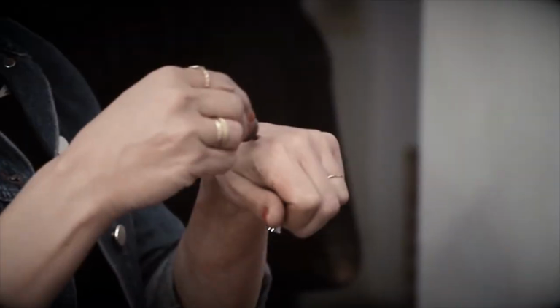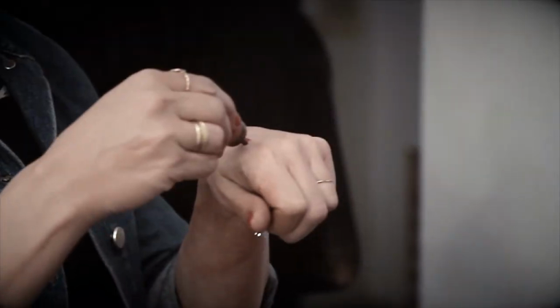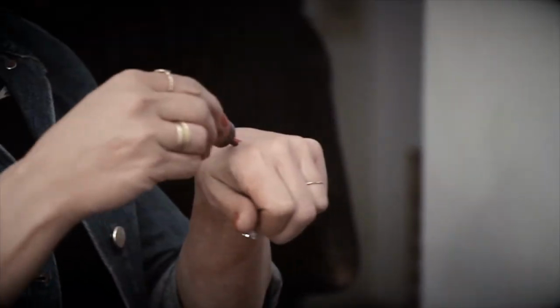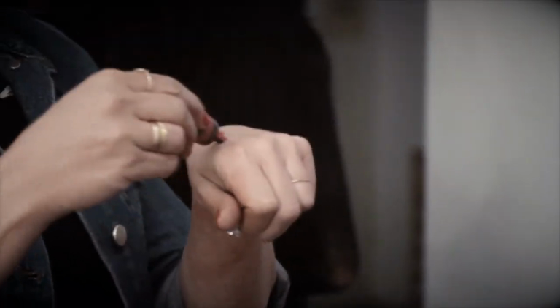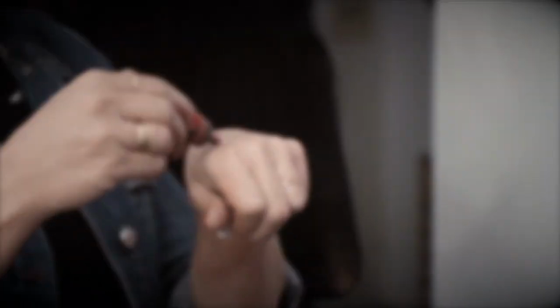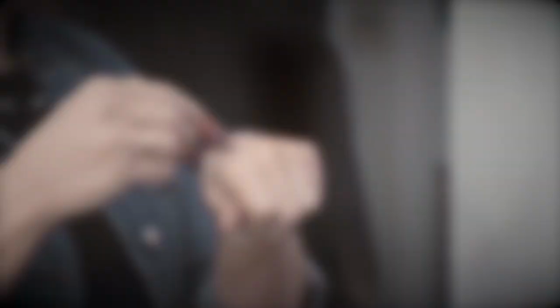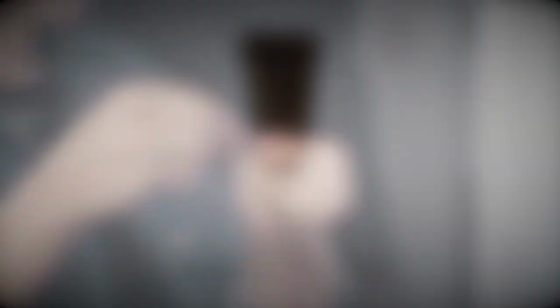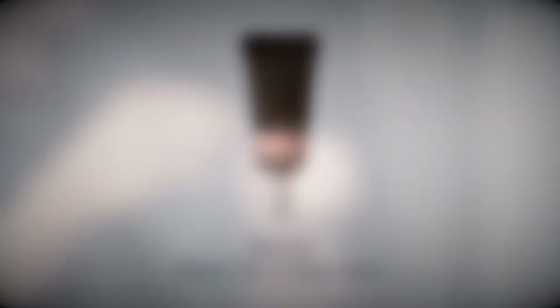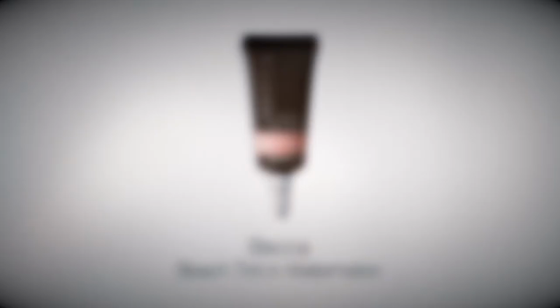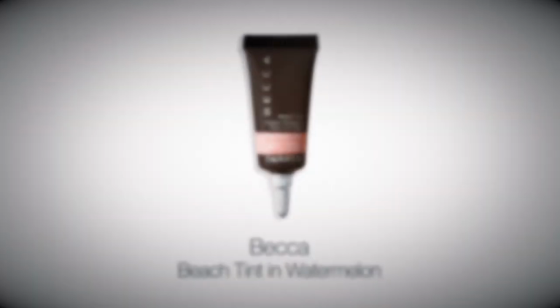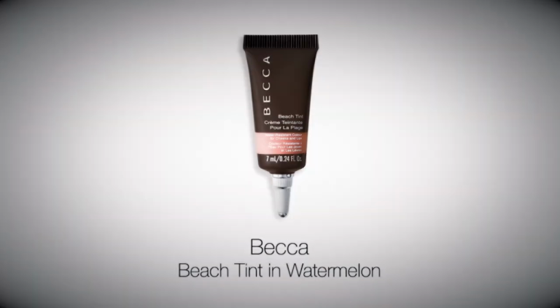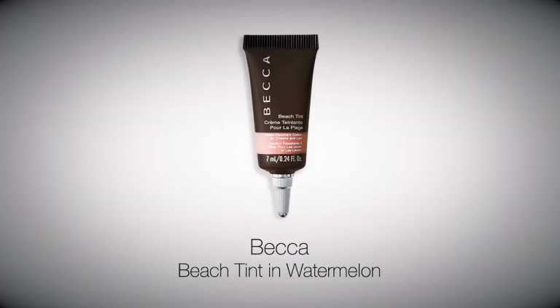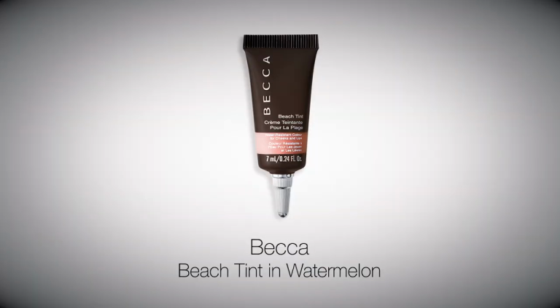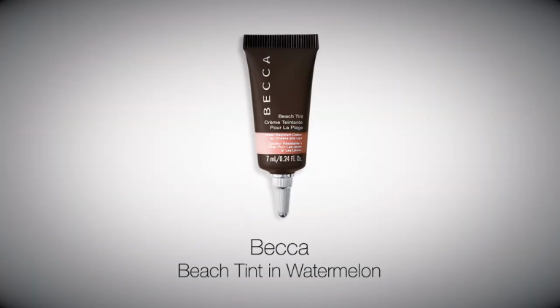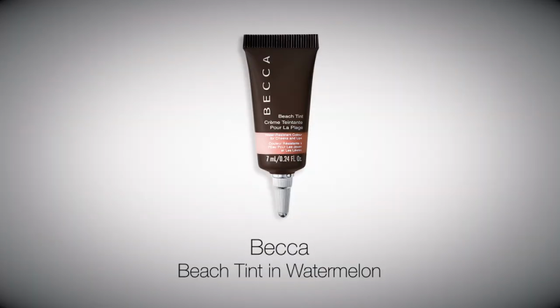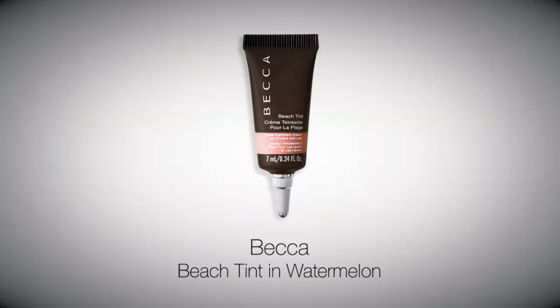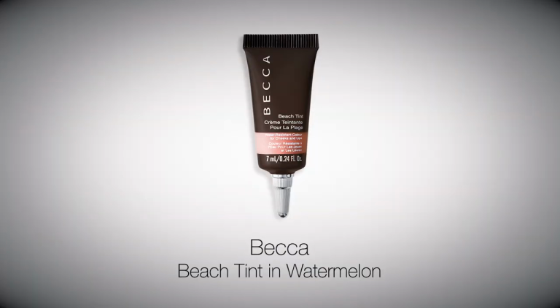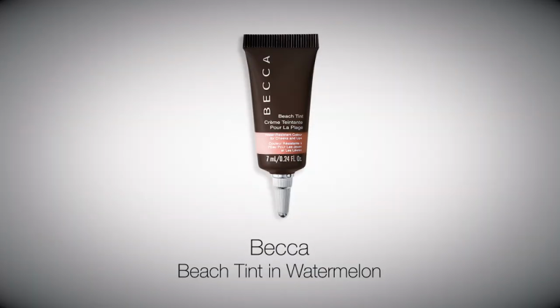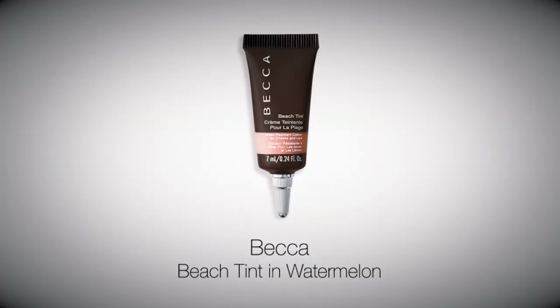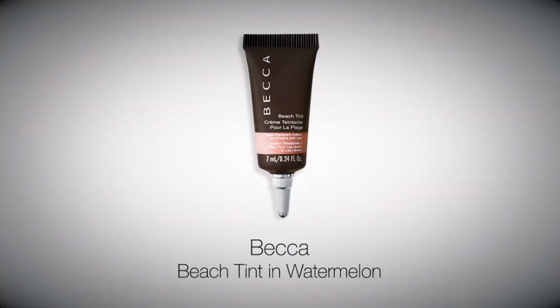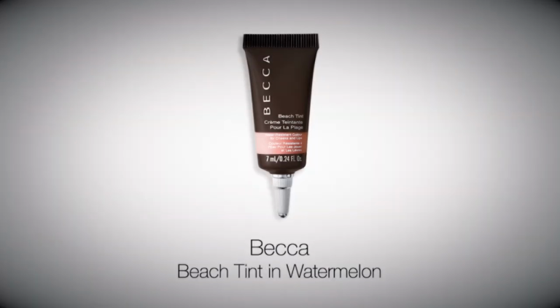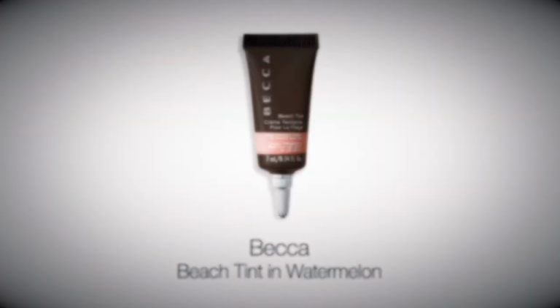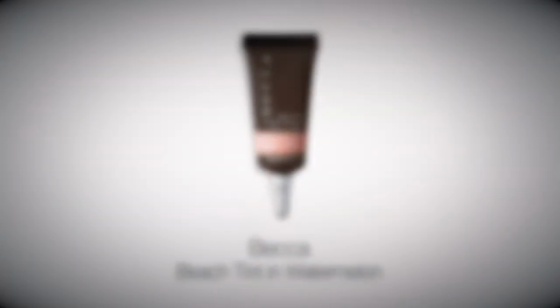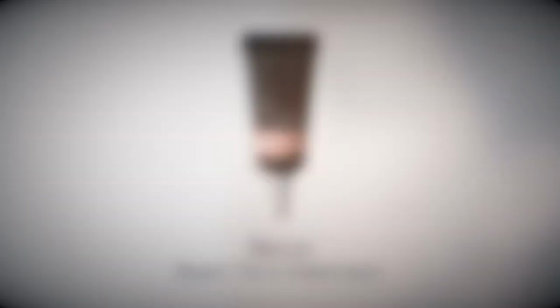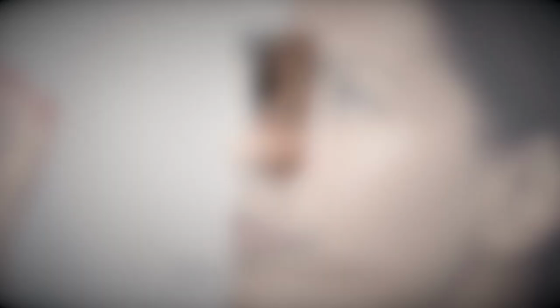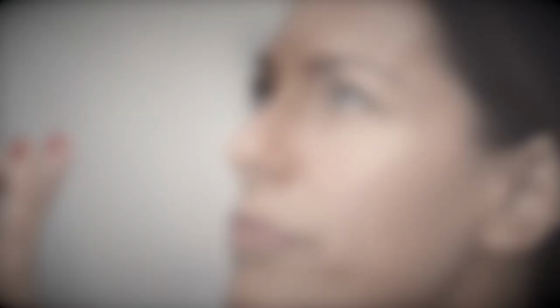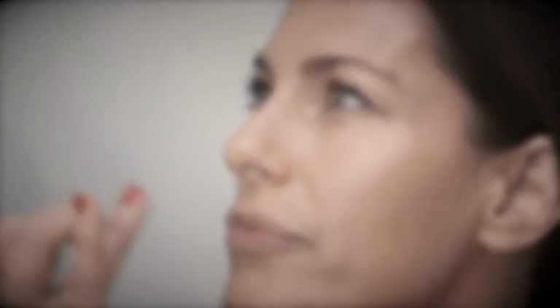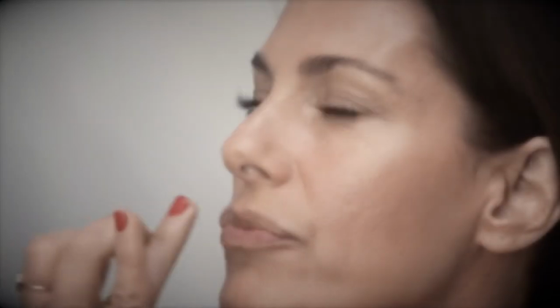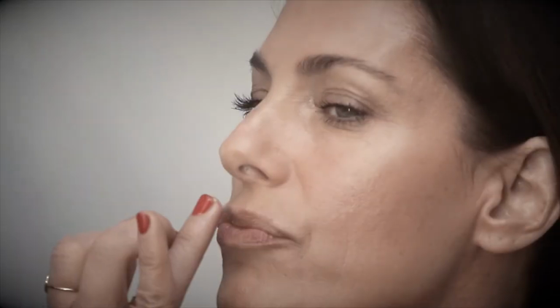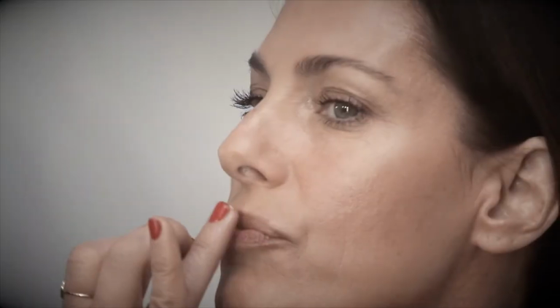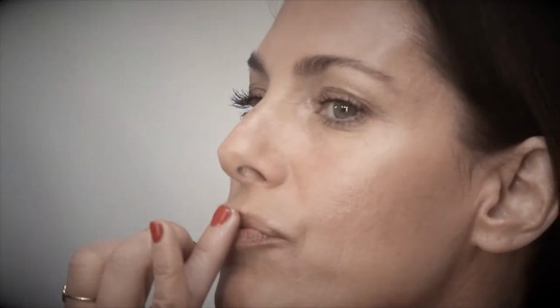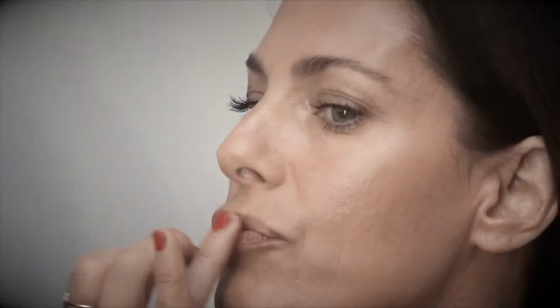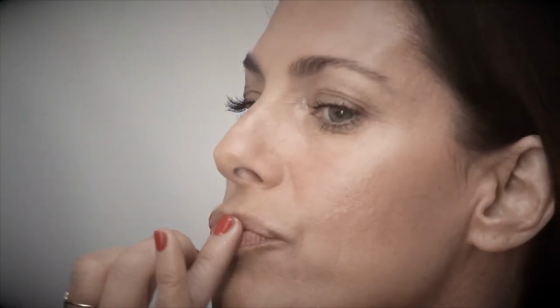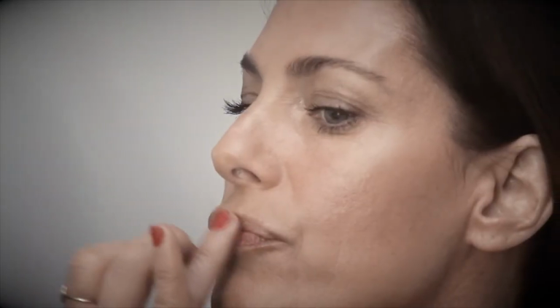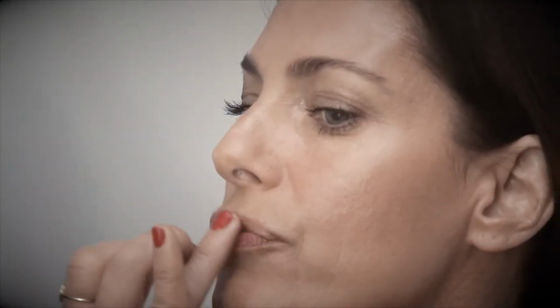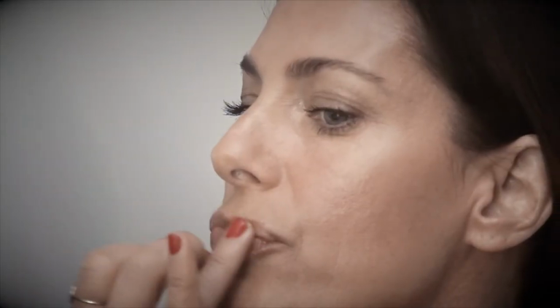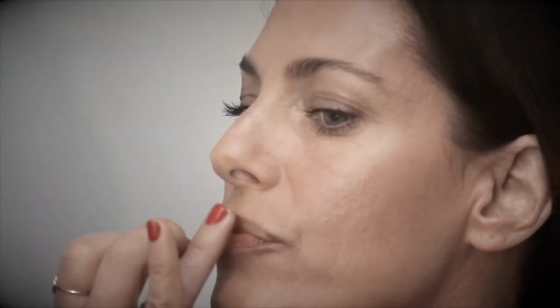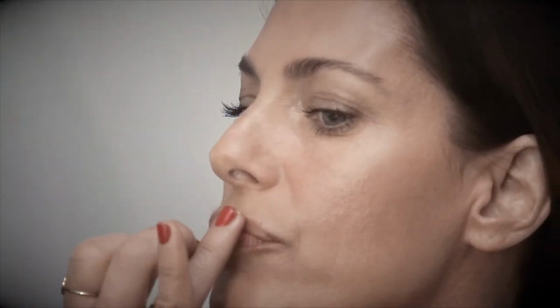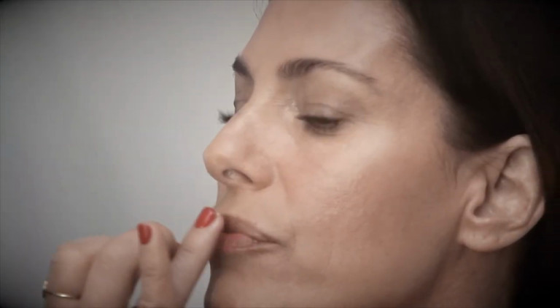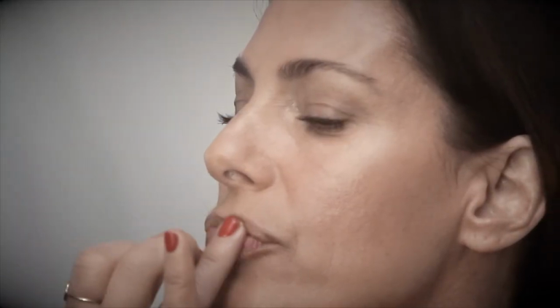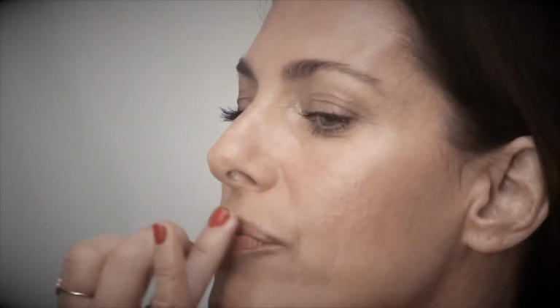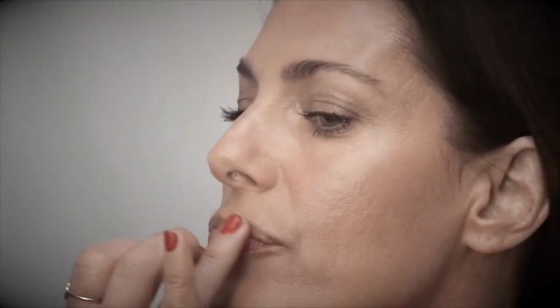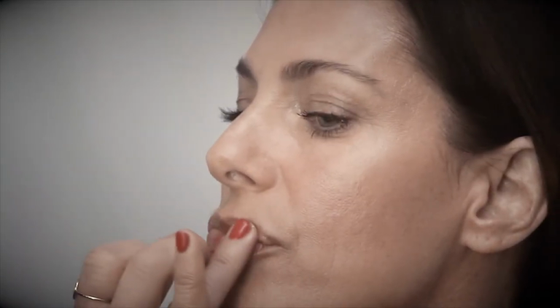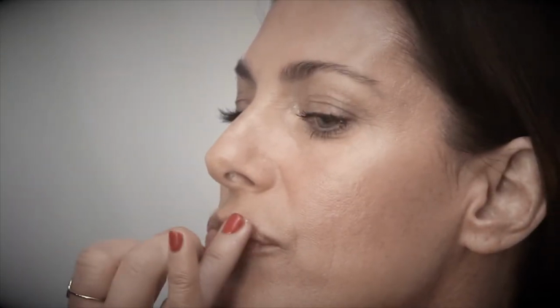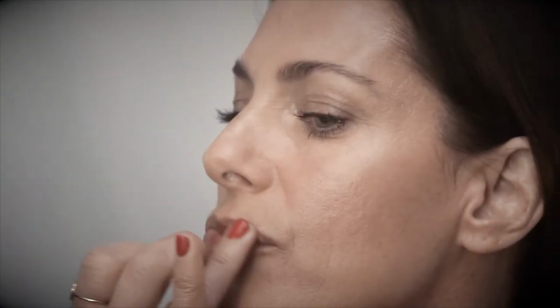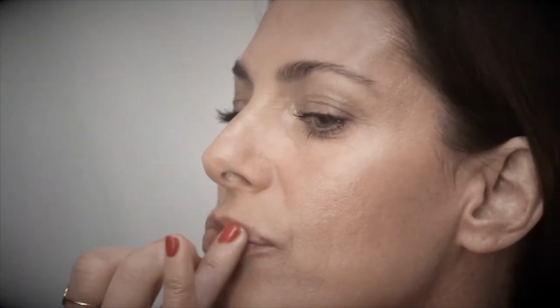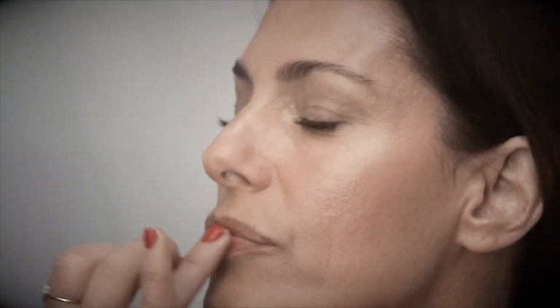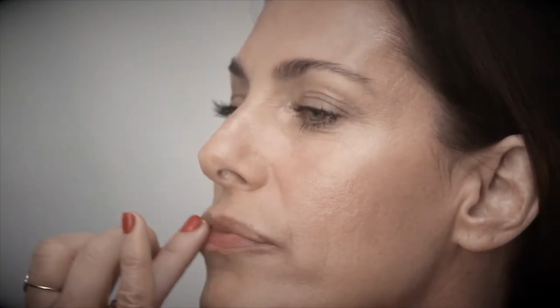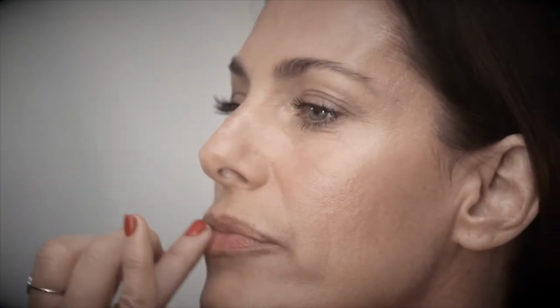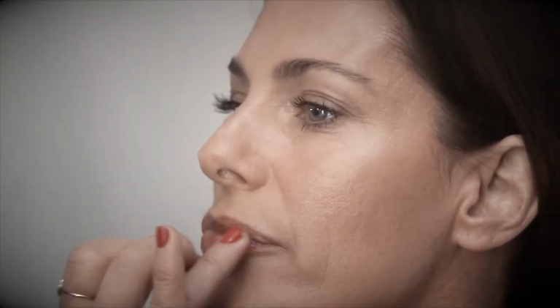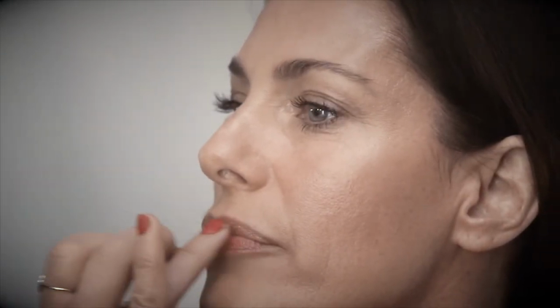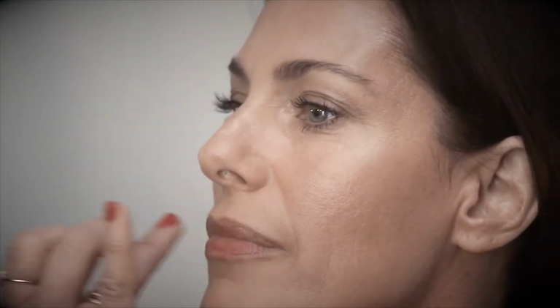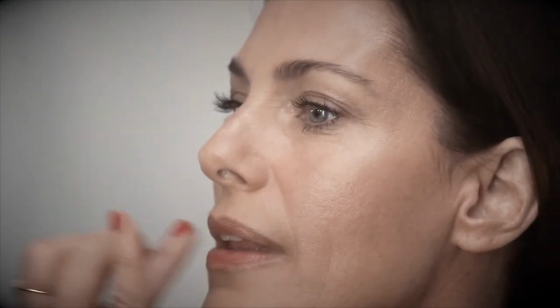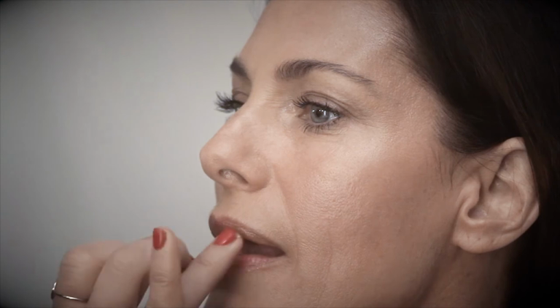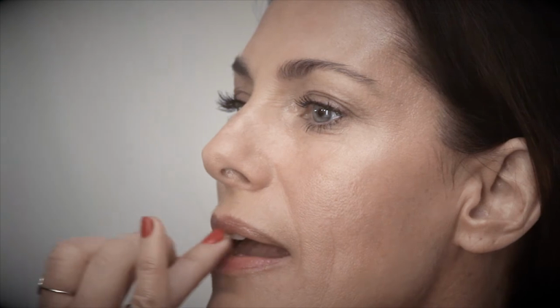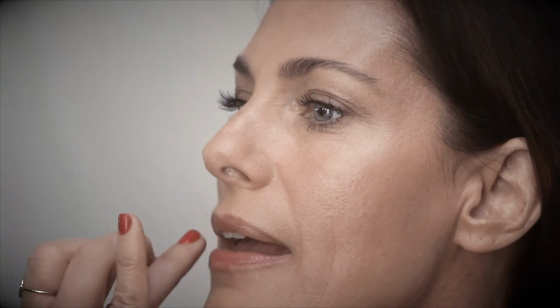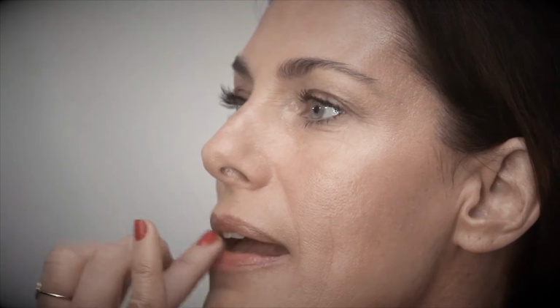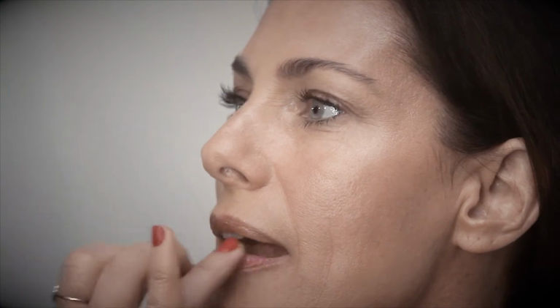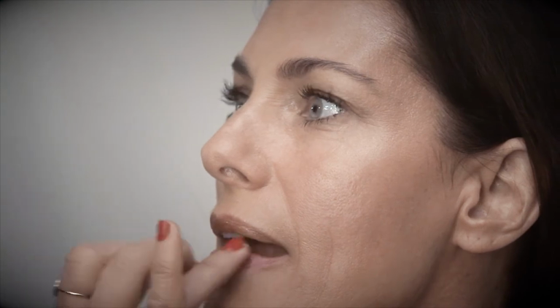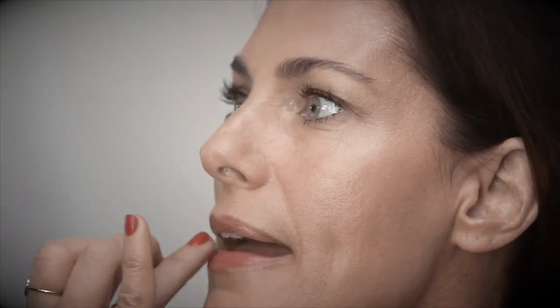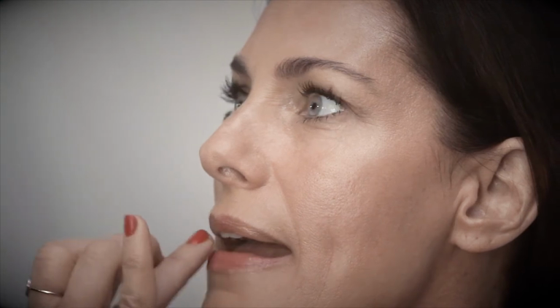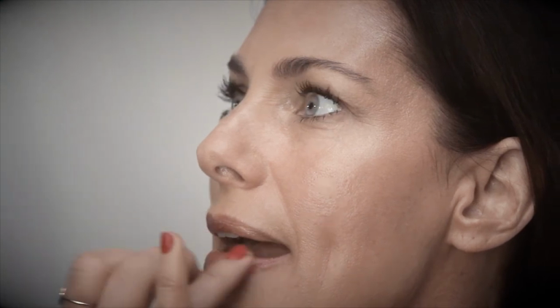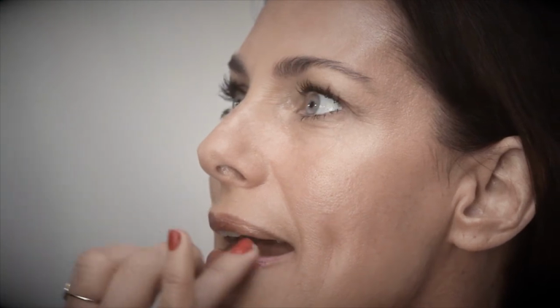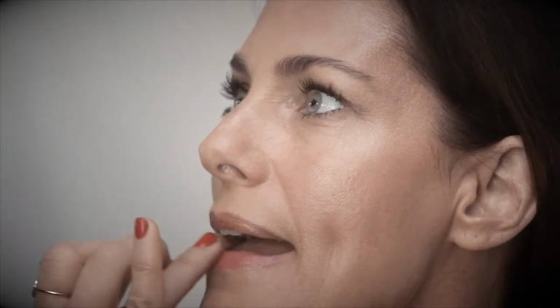Press Becker Beach Tint in Watermelon onto lips with fingers to give a soft blur of colour and plump them up.